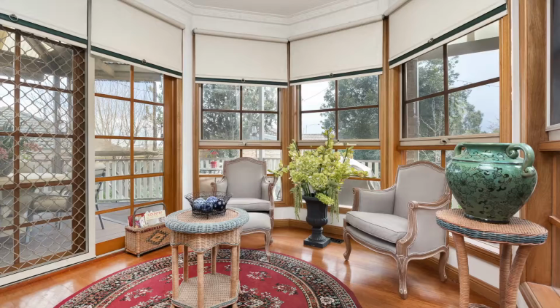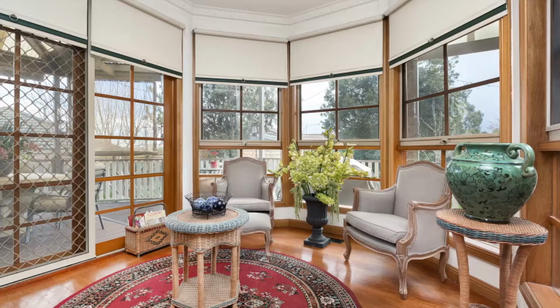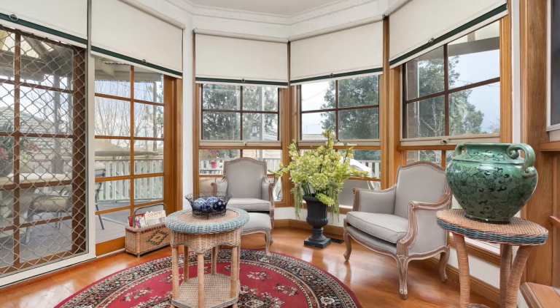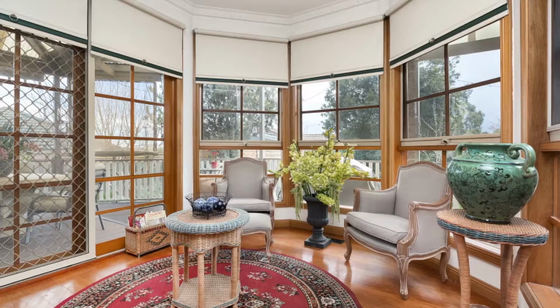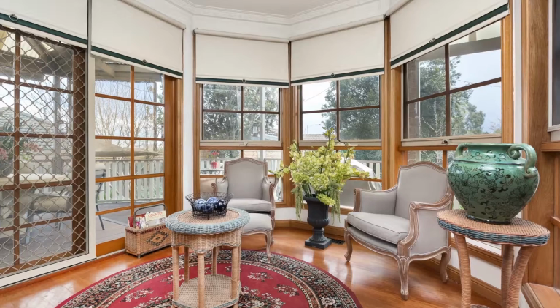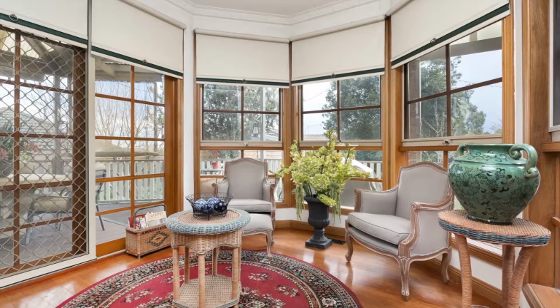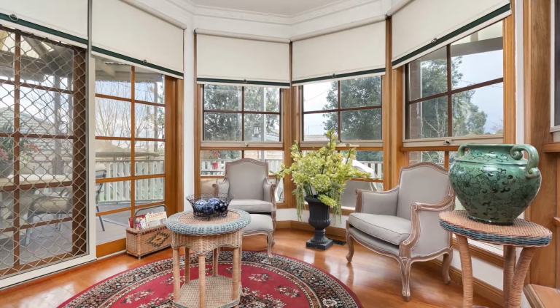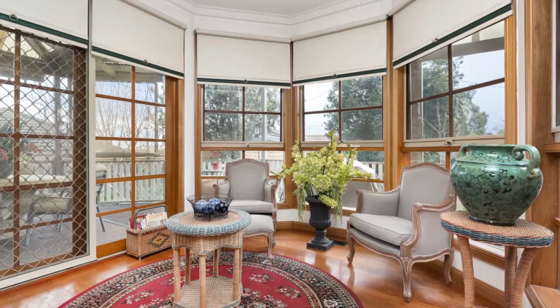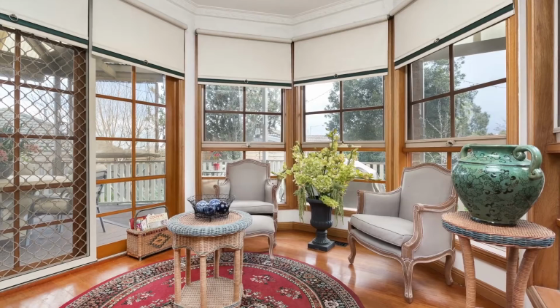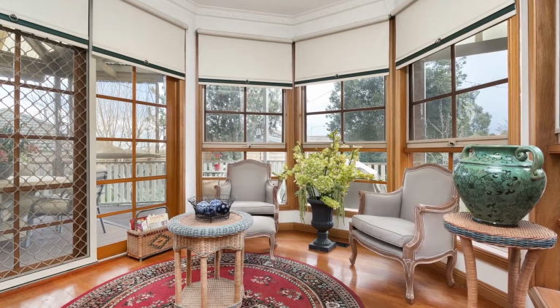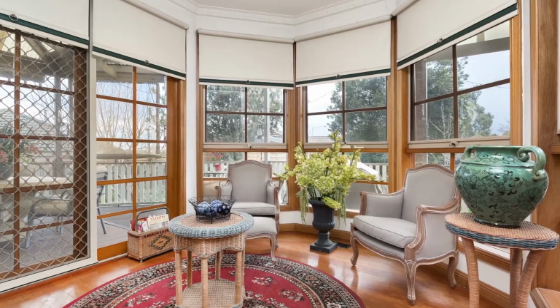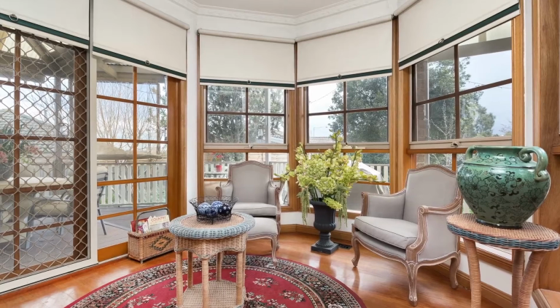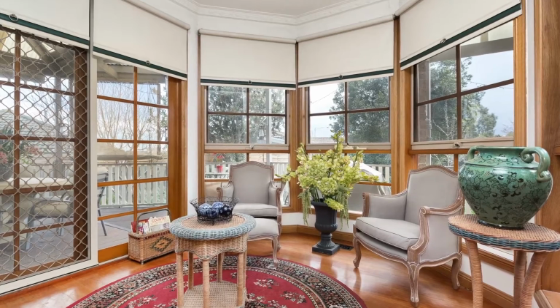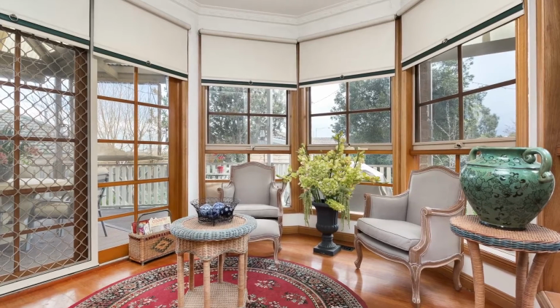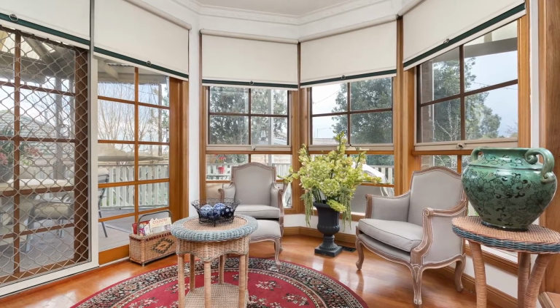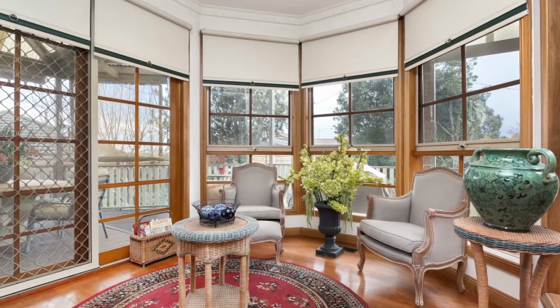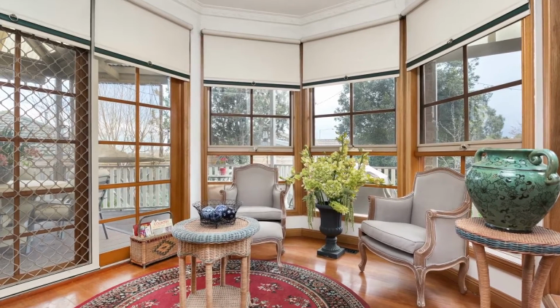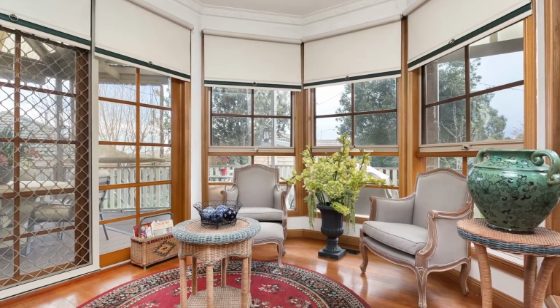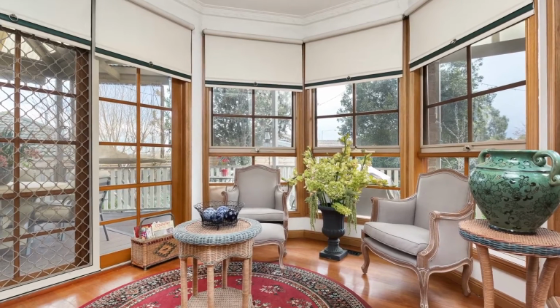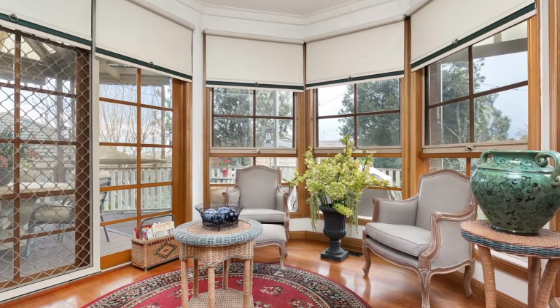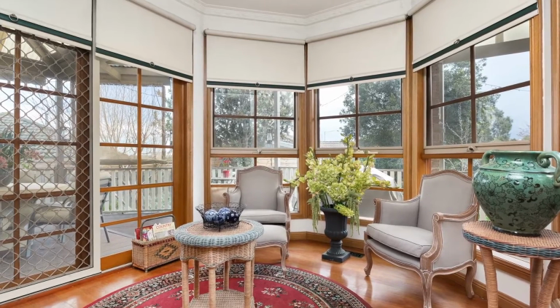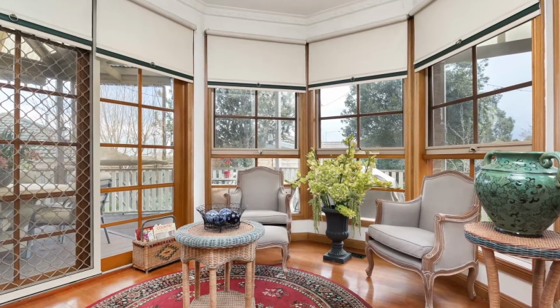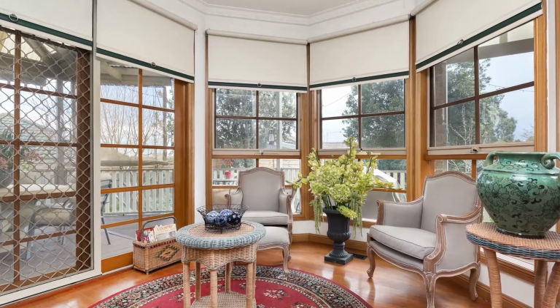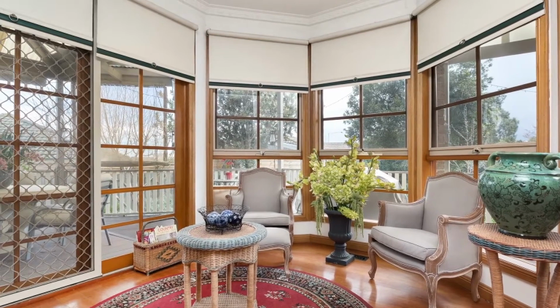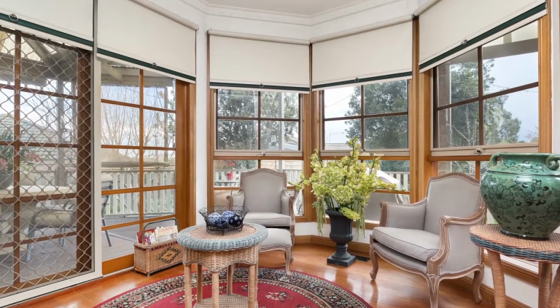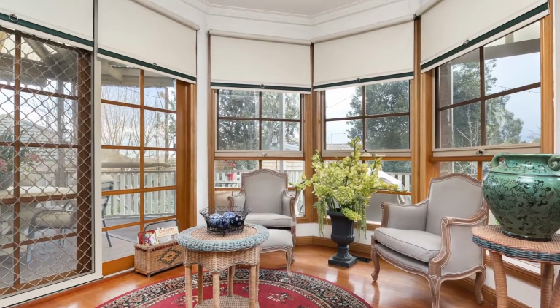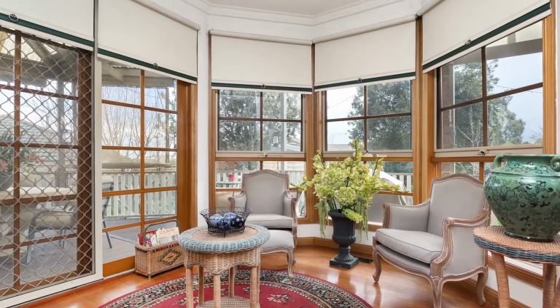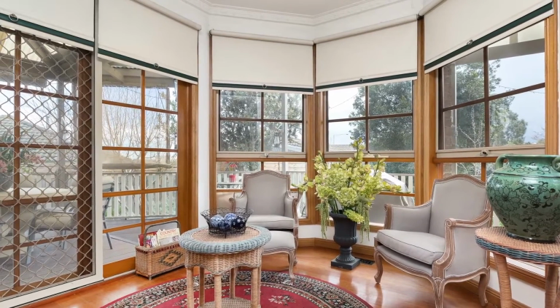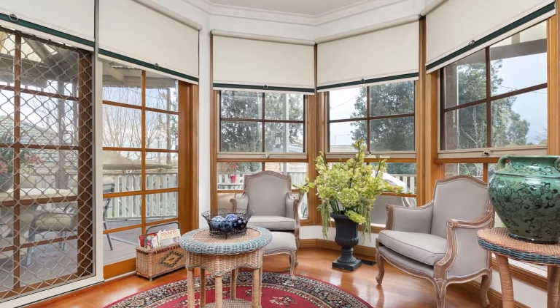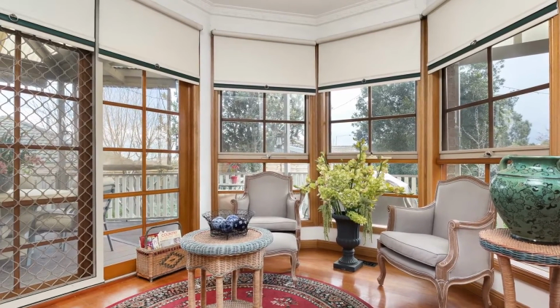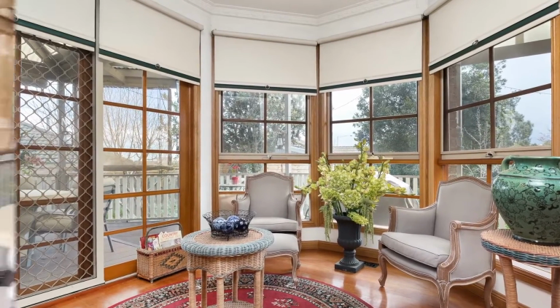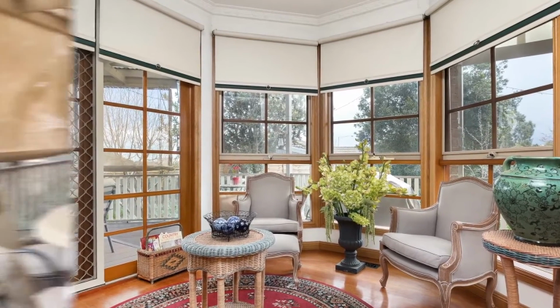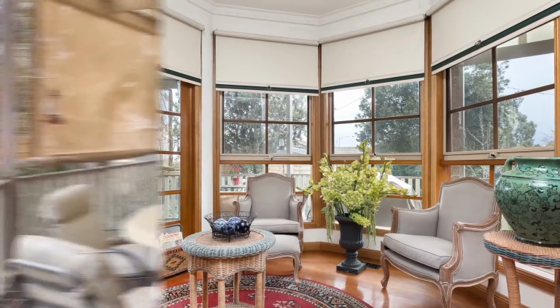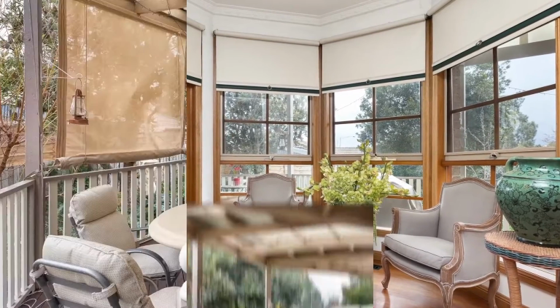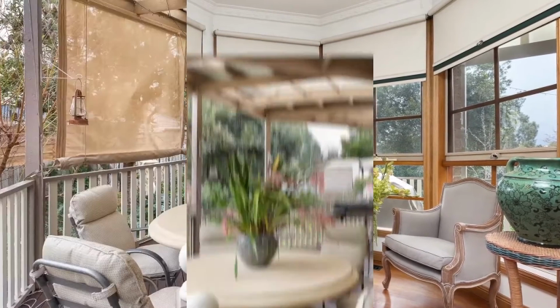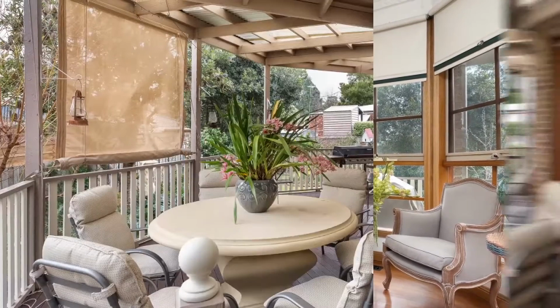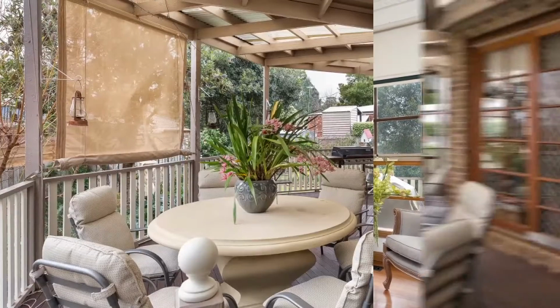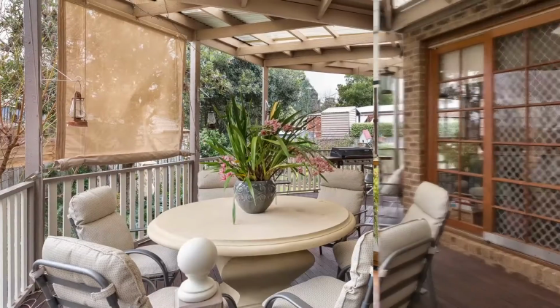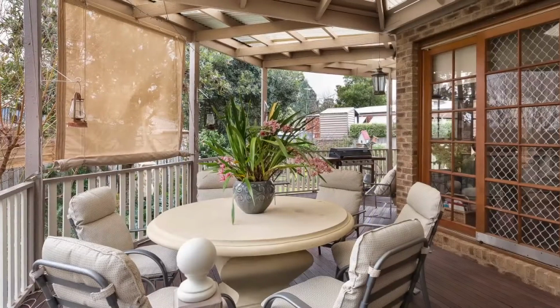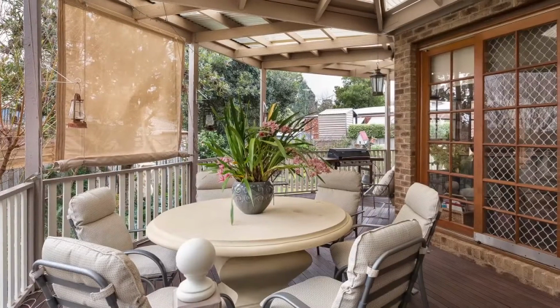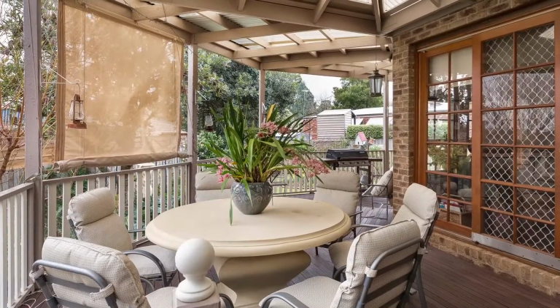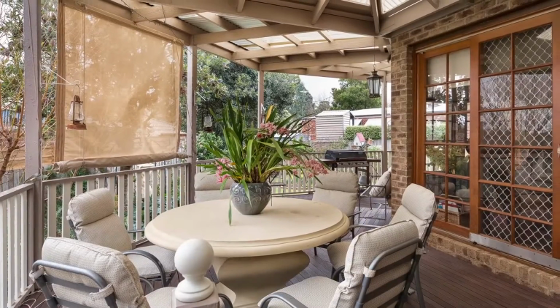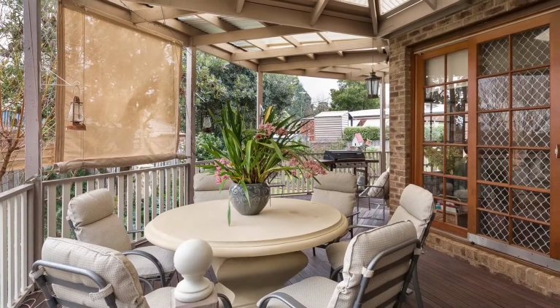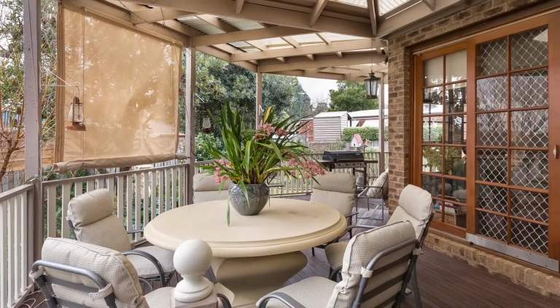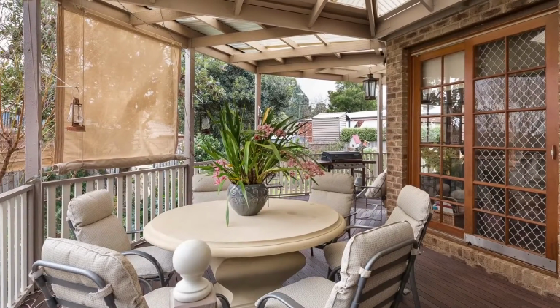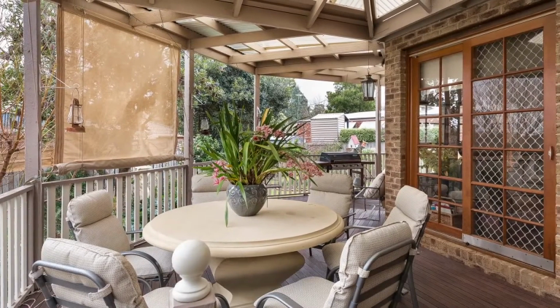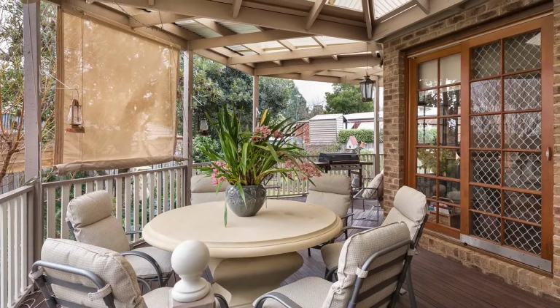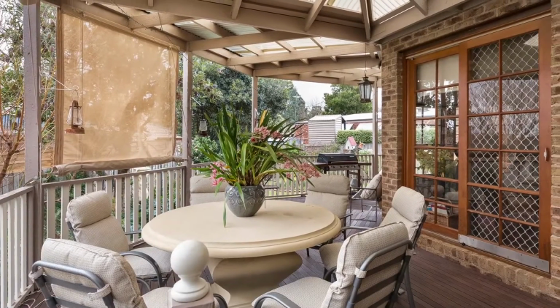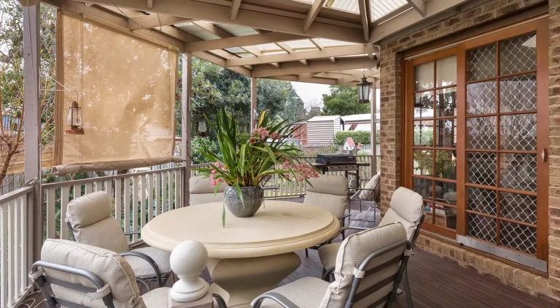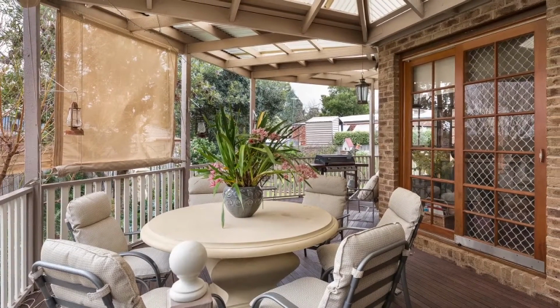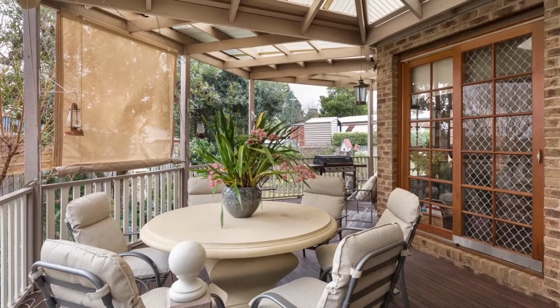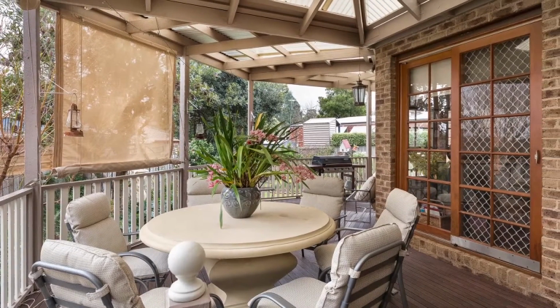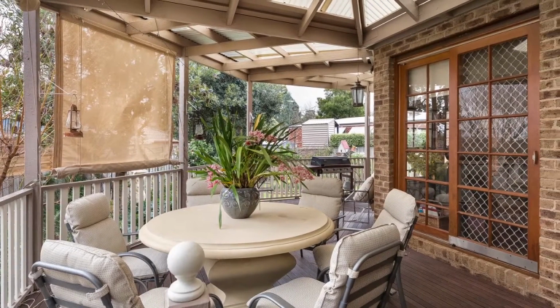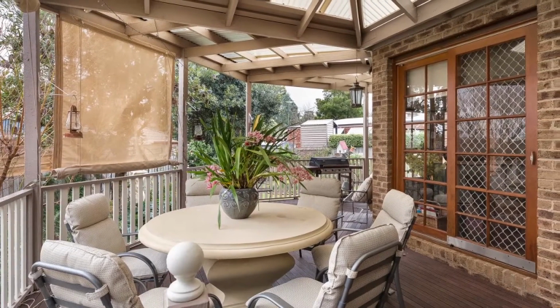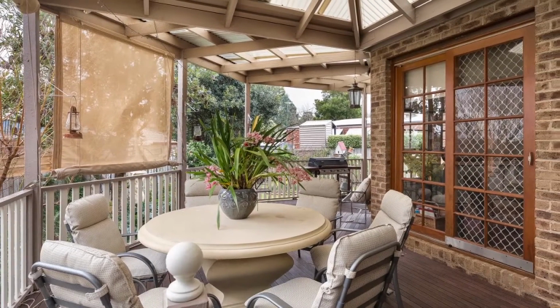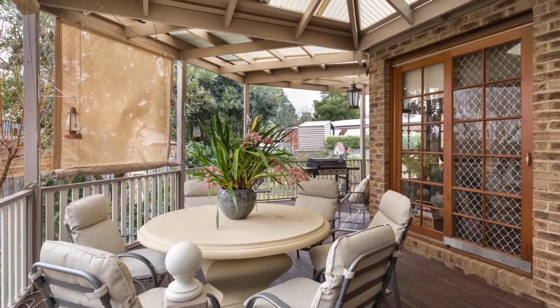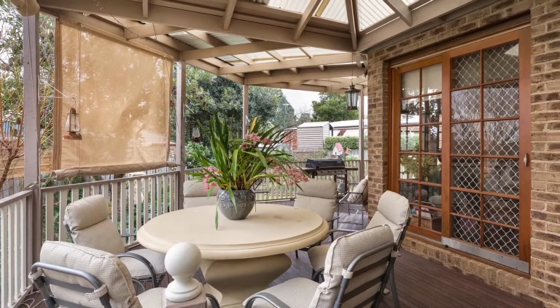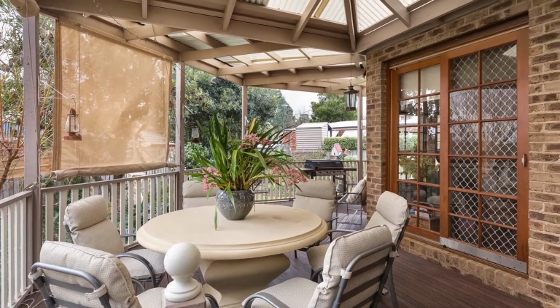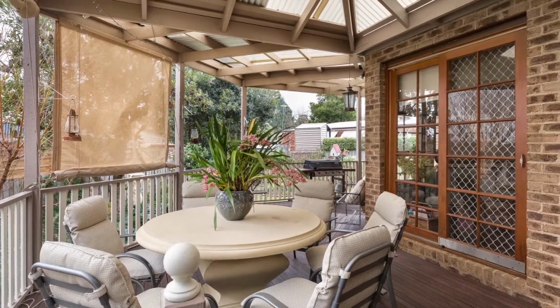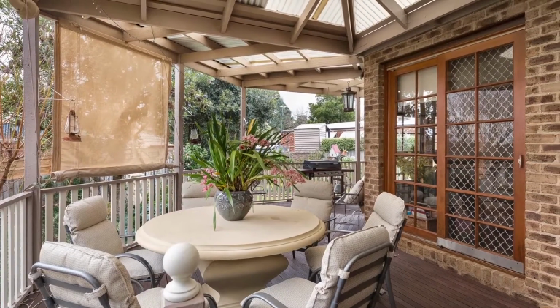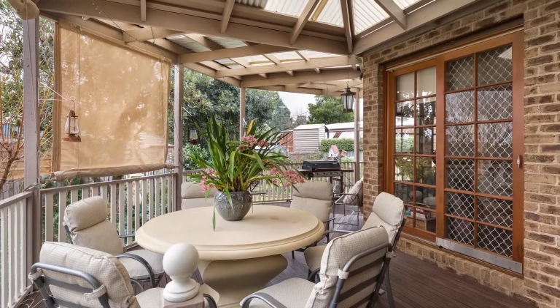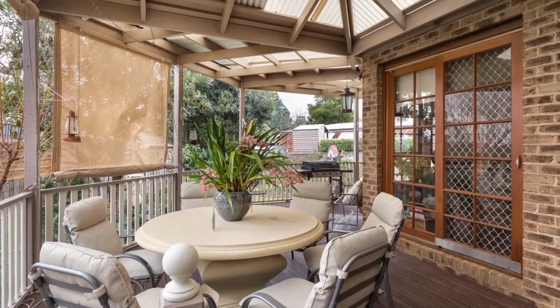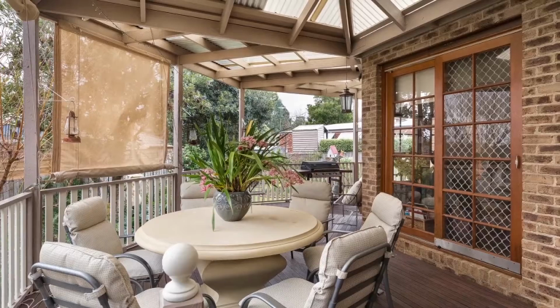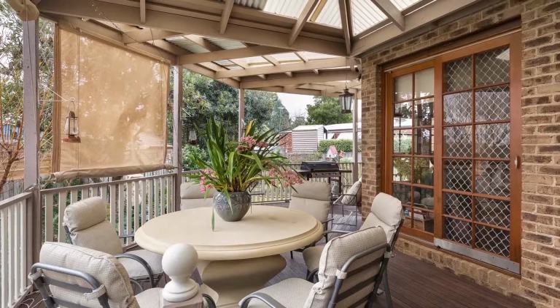The bright sunlit living areas look out to a gorgeous, sizeable yard and an extremely well-constructed, spacious decked alfresco.